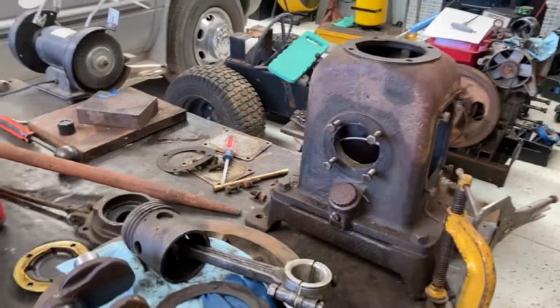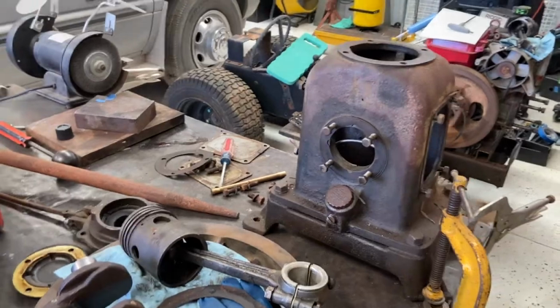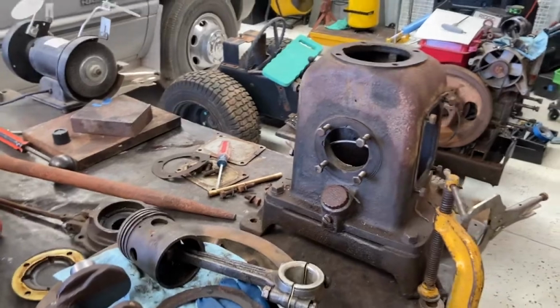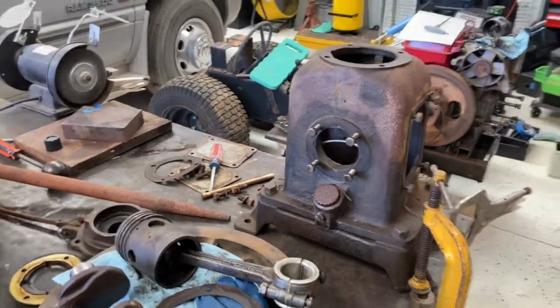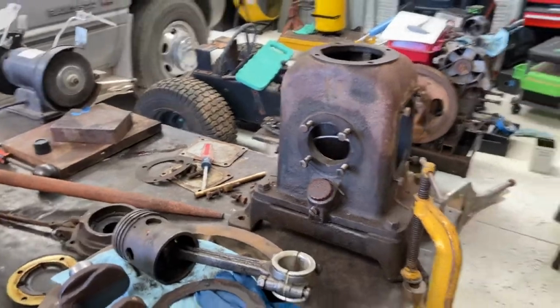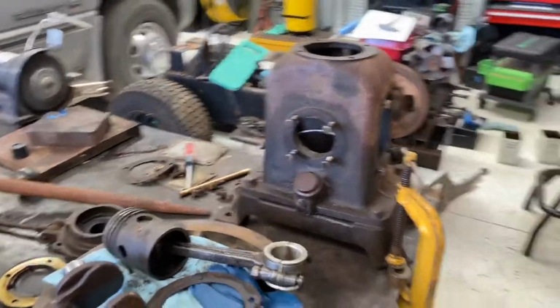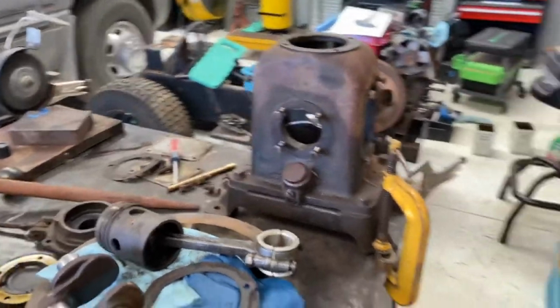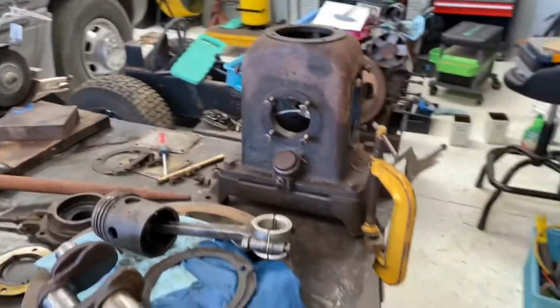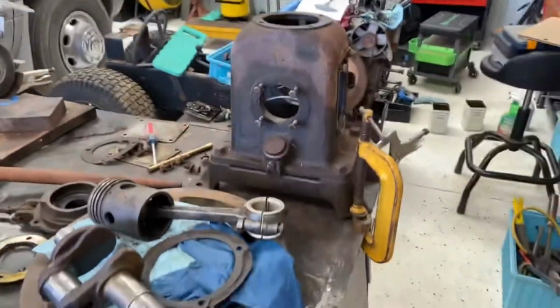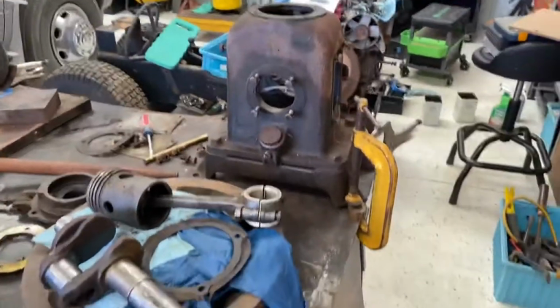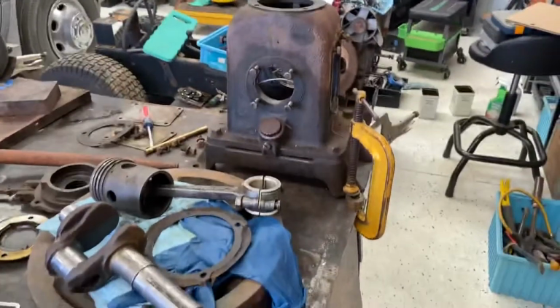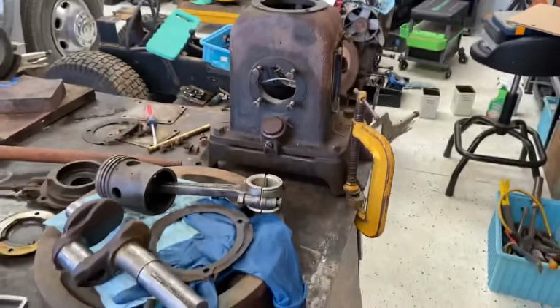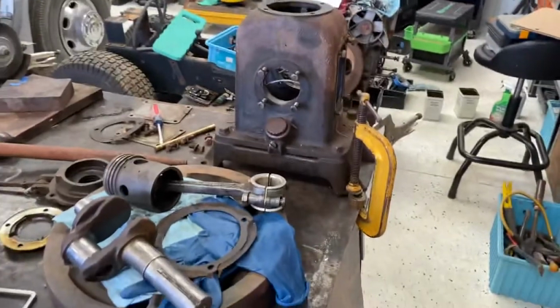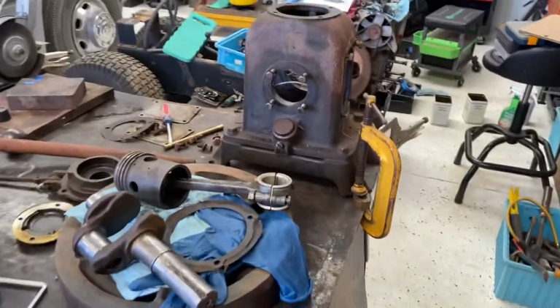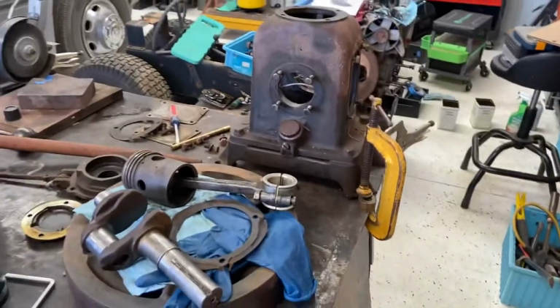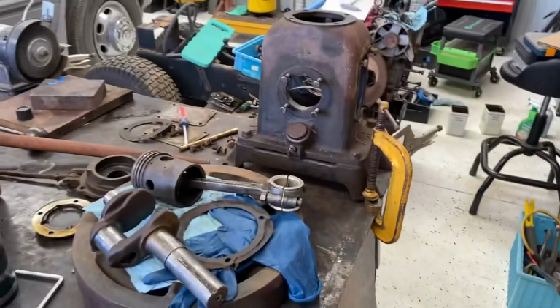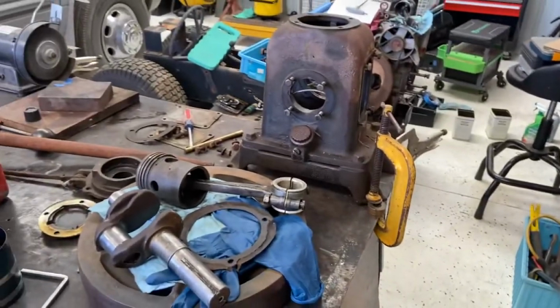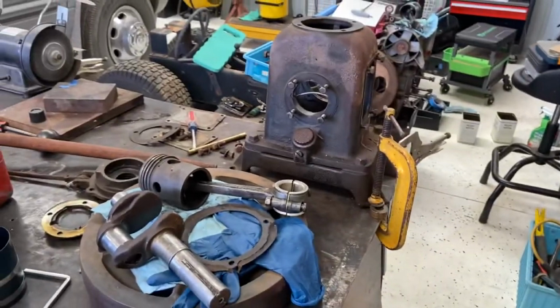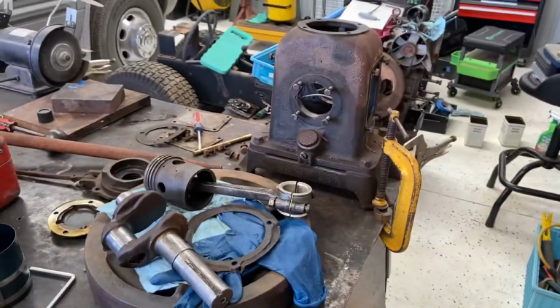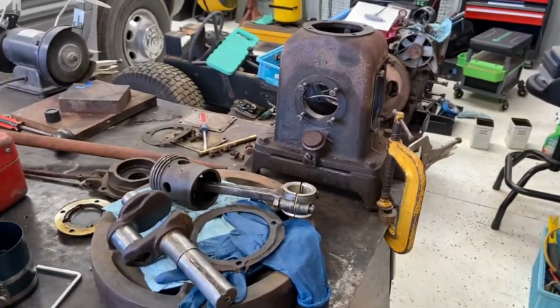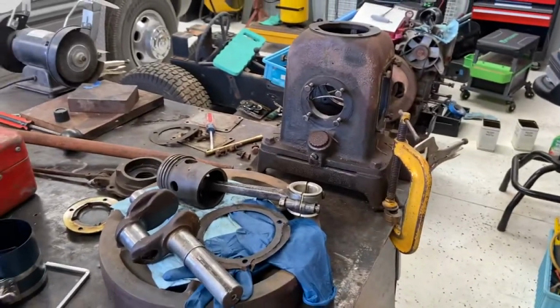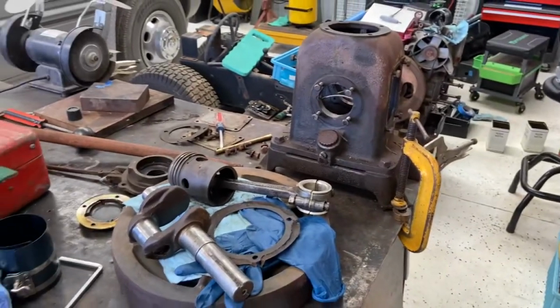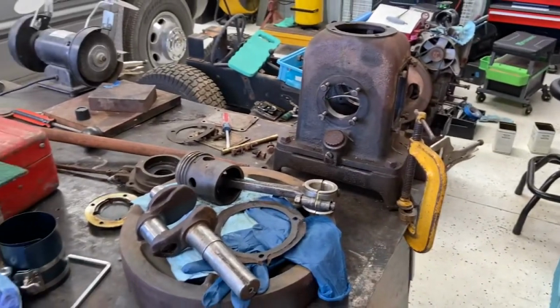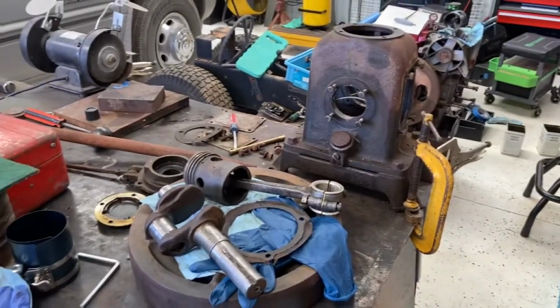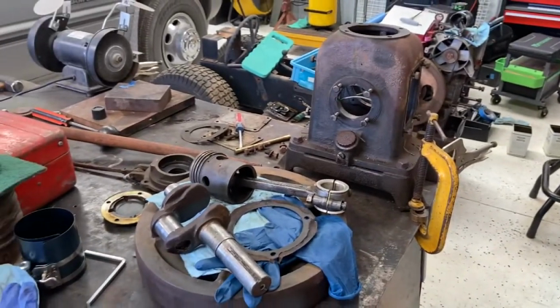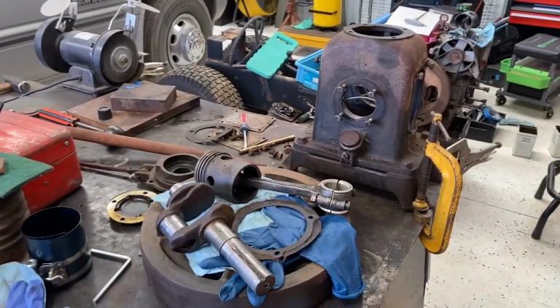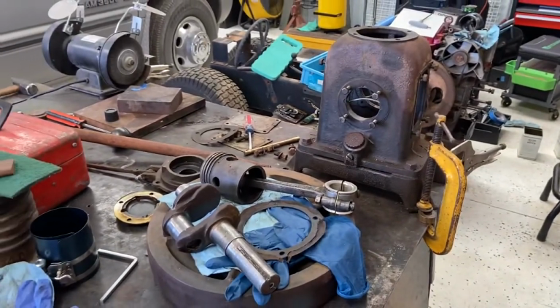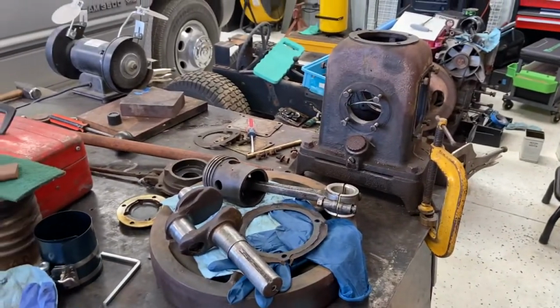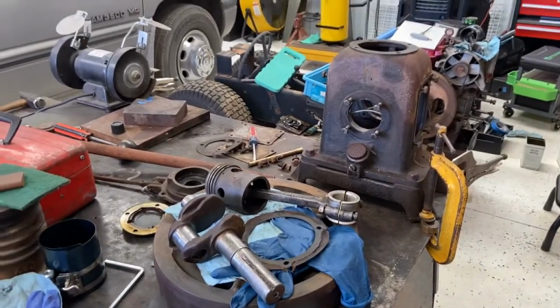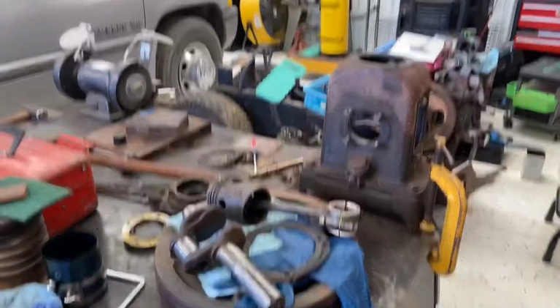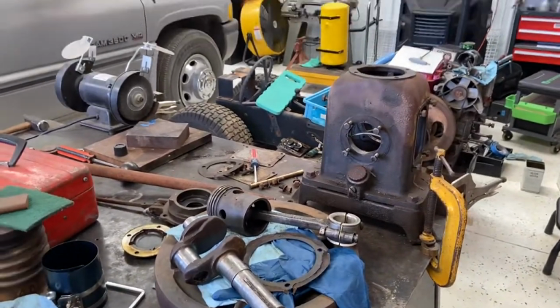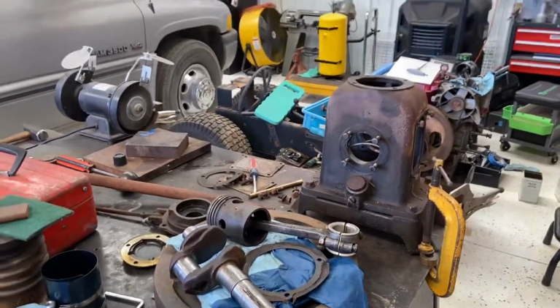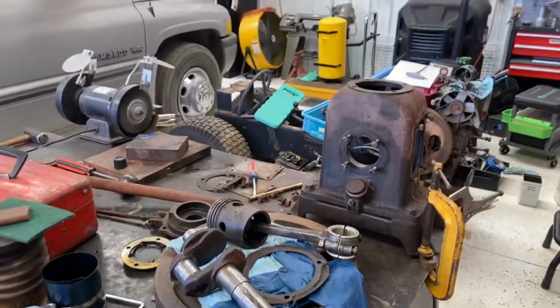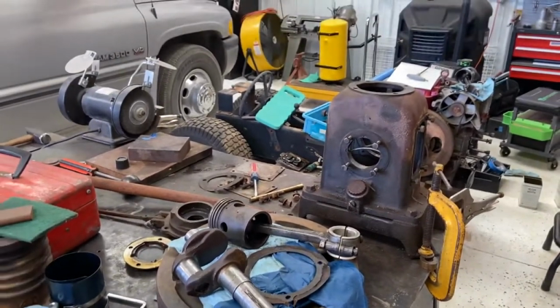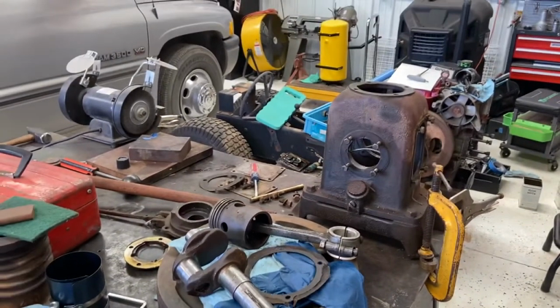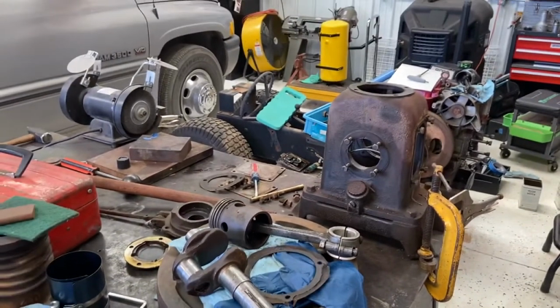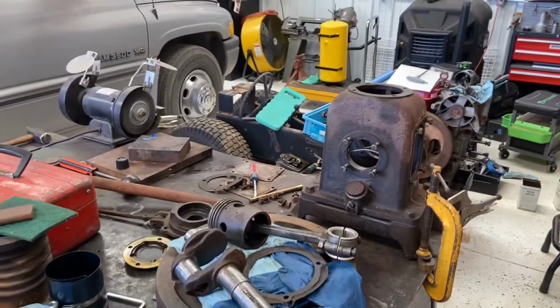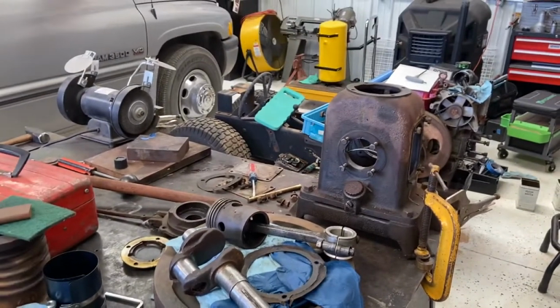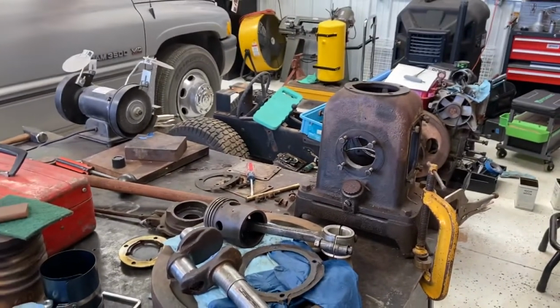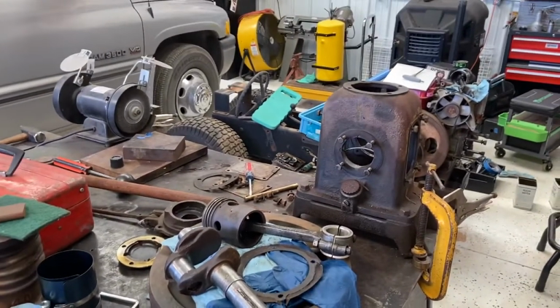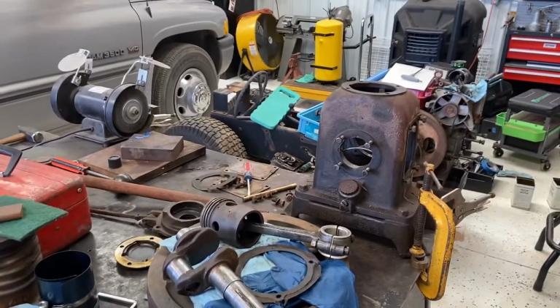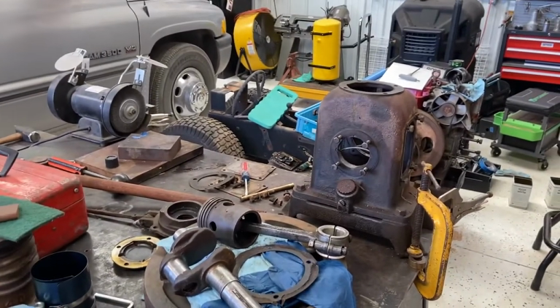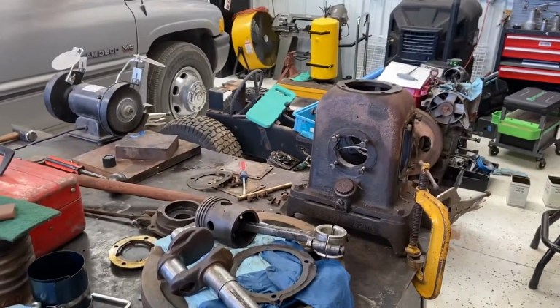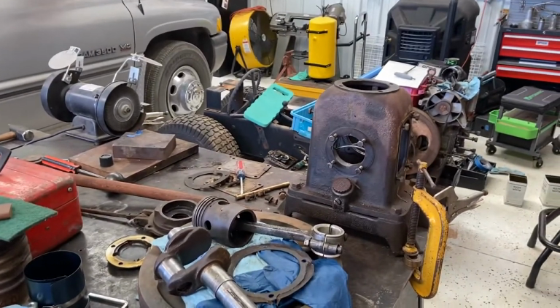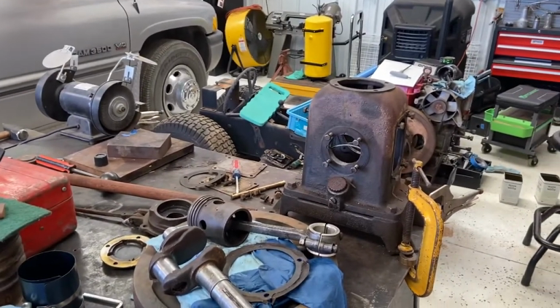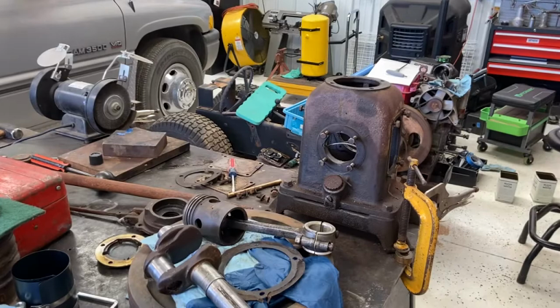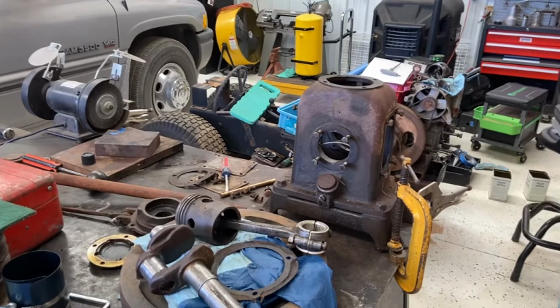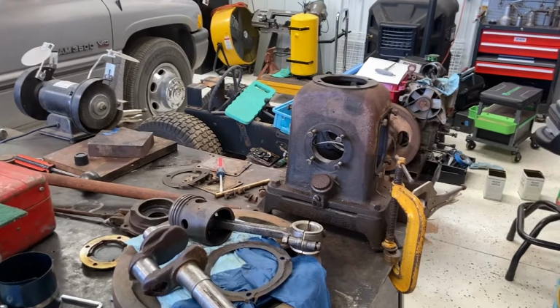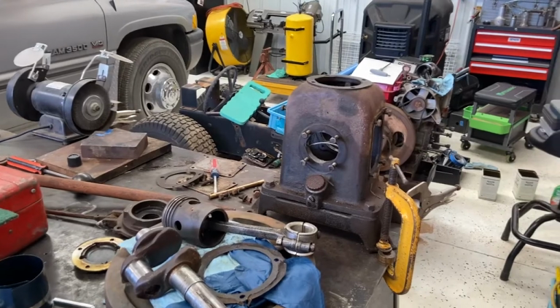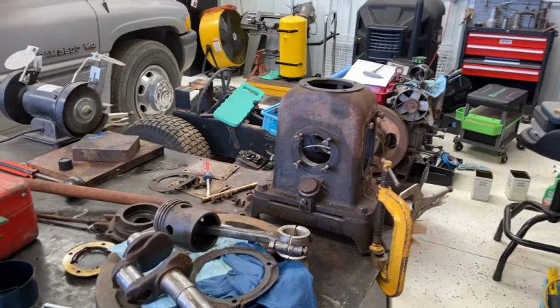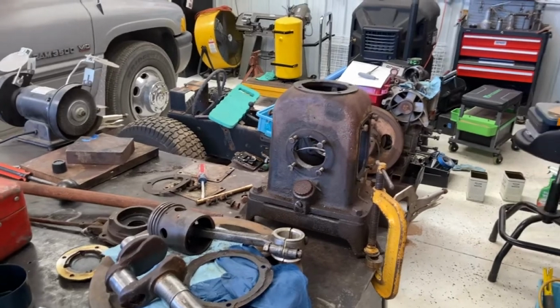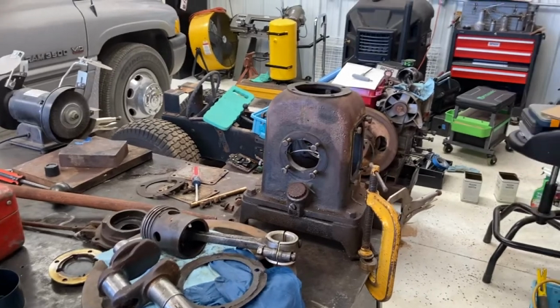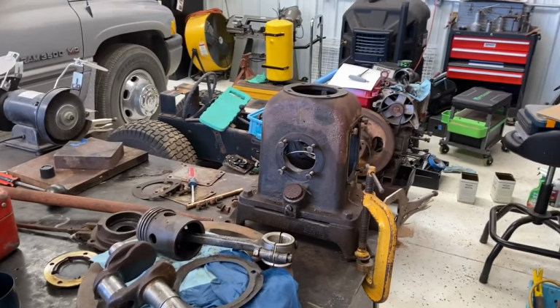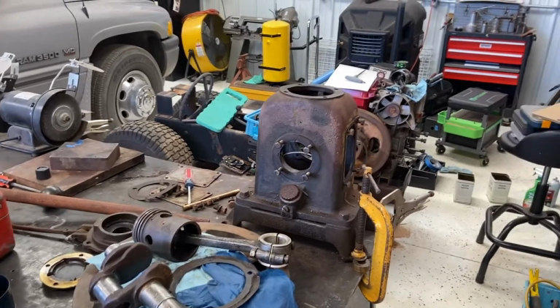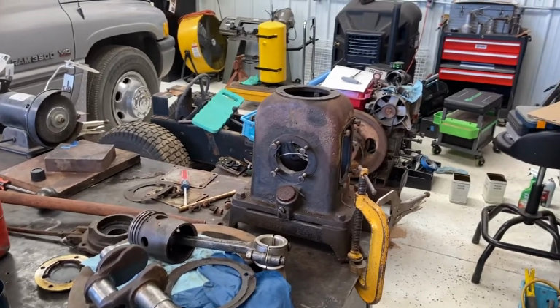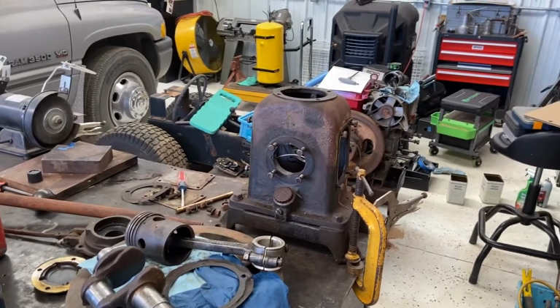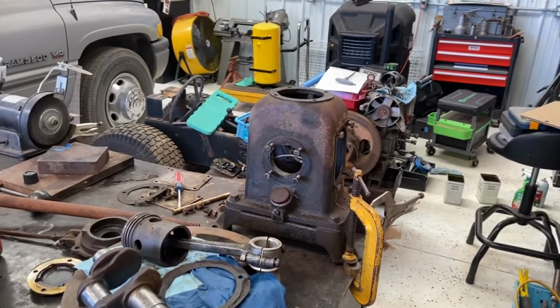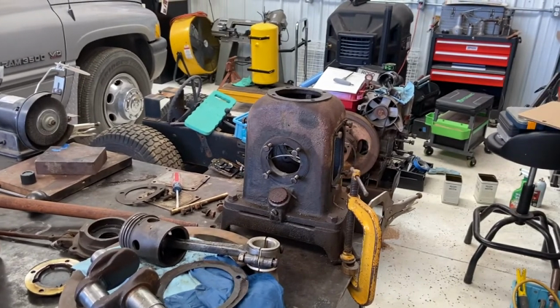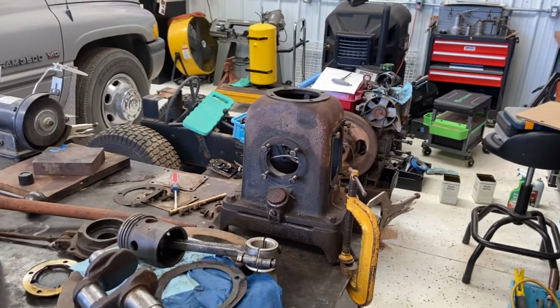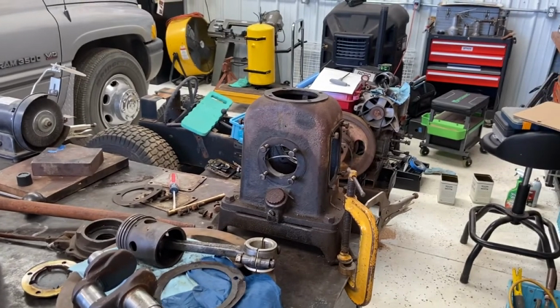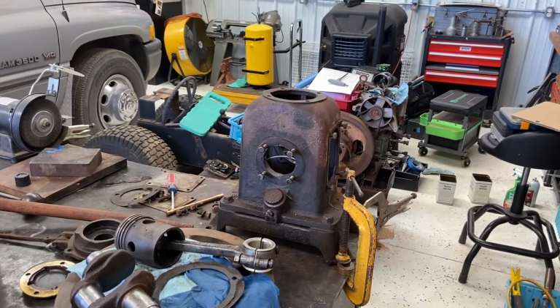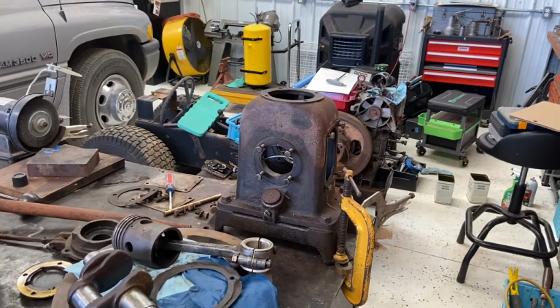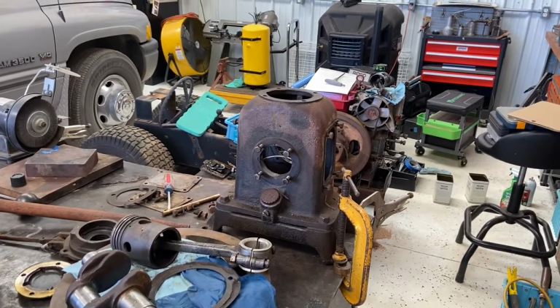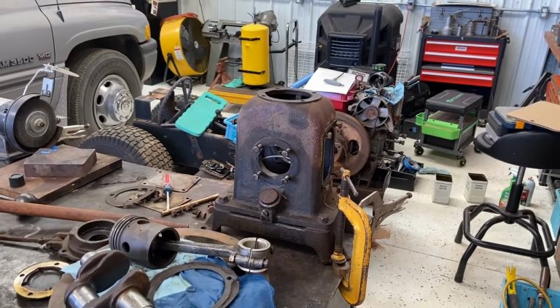Alright, I've talked long enough. There you go — an update on the Curtis air compressor. Have a great day everybody.